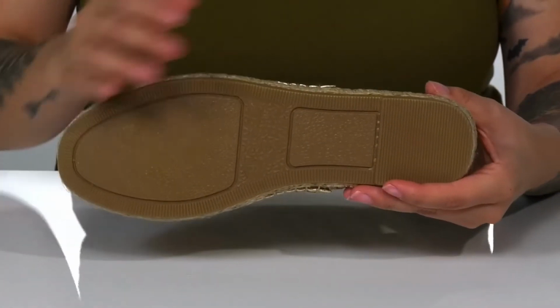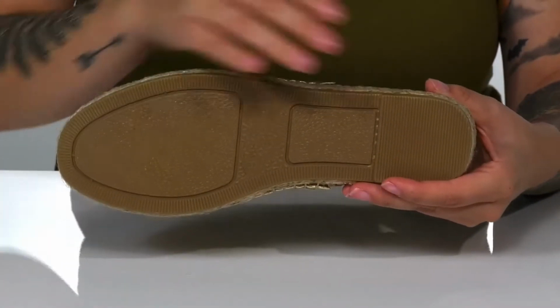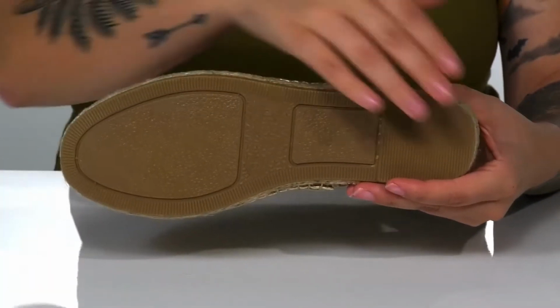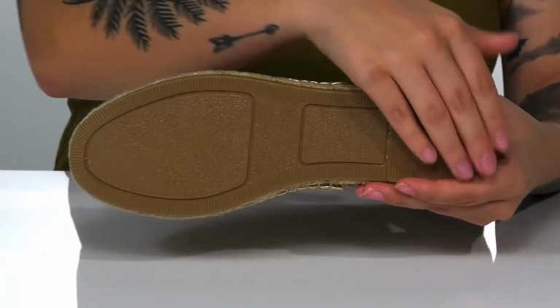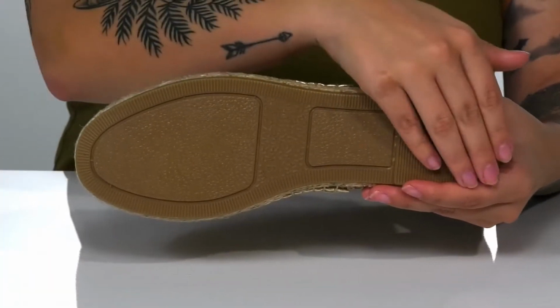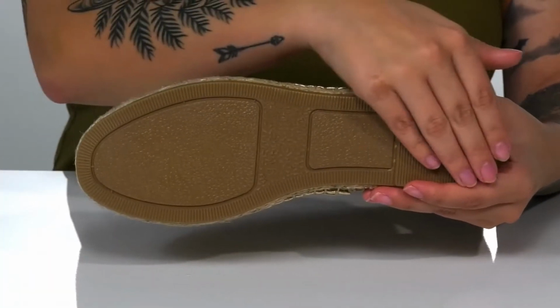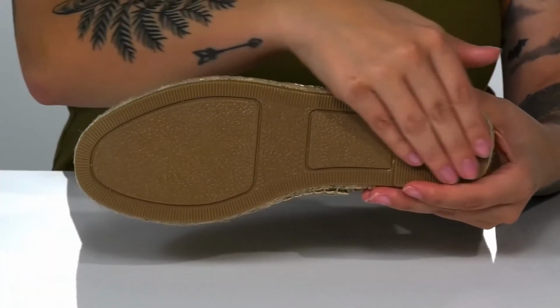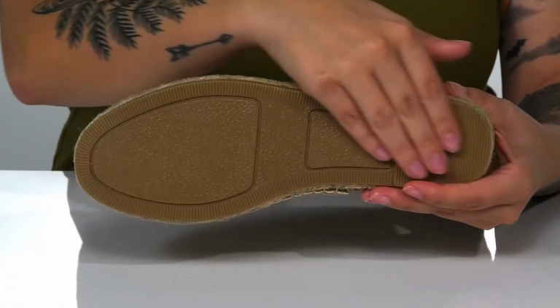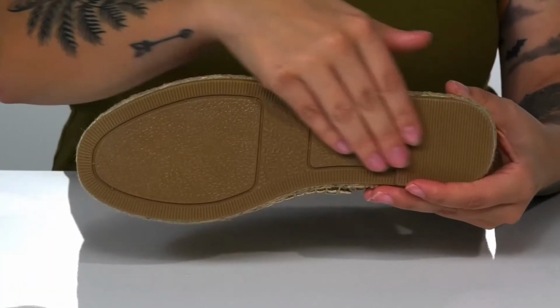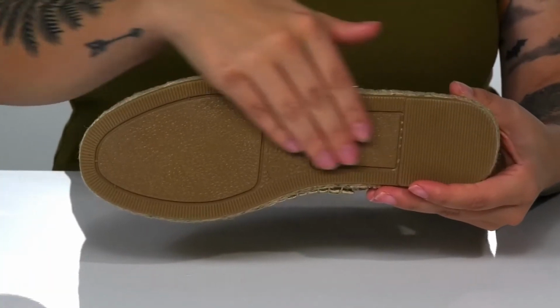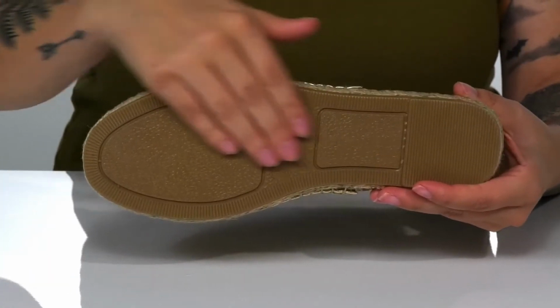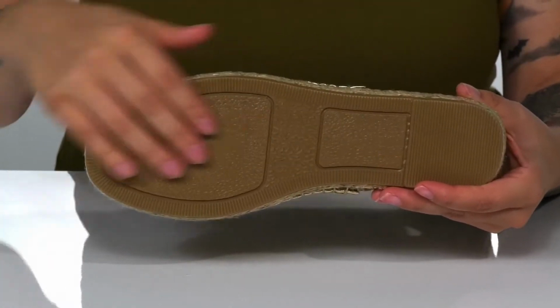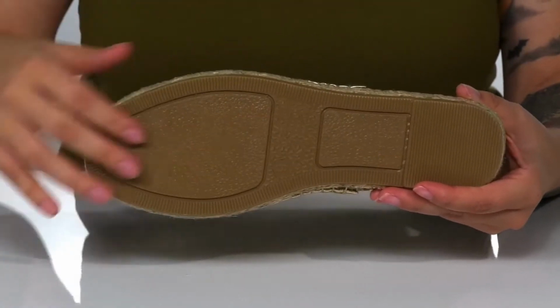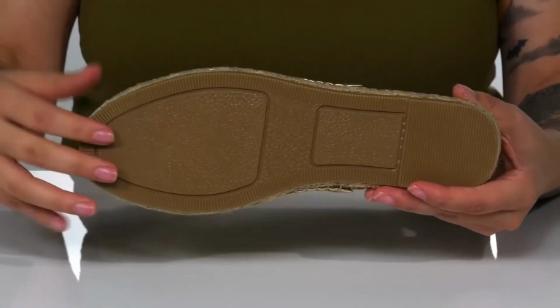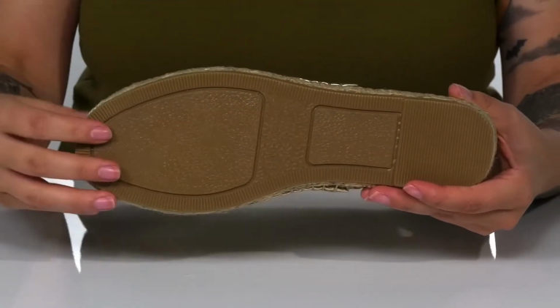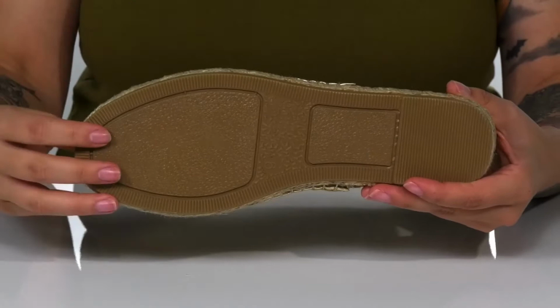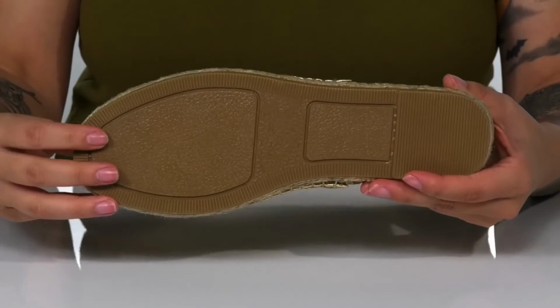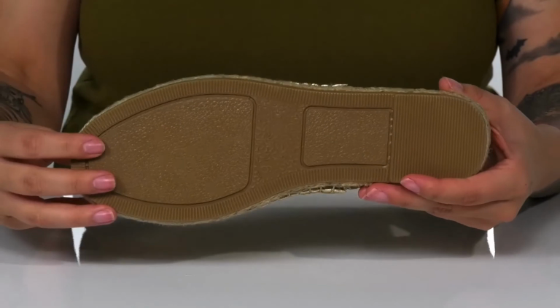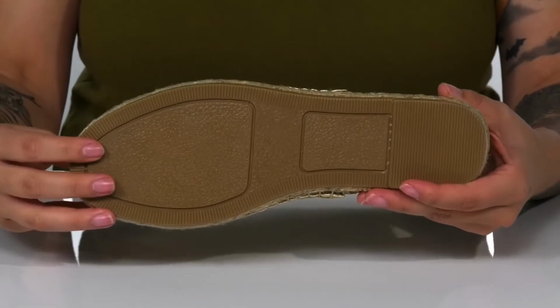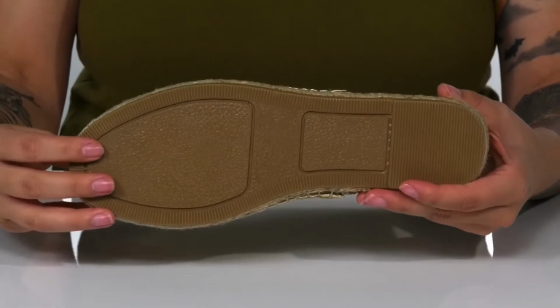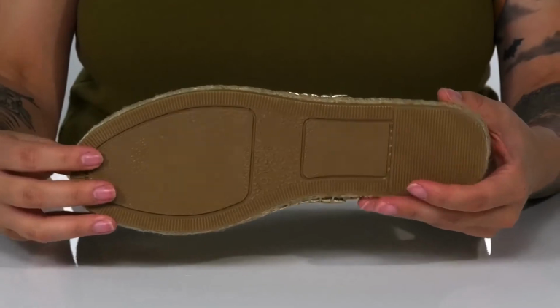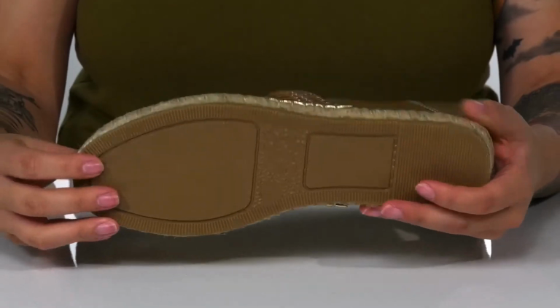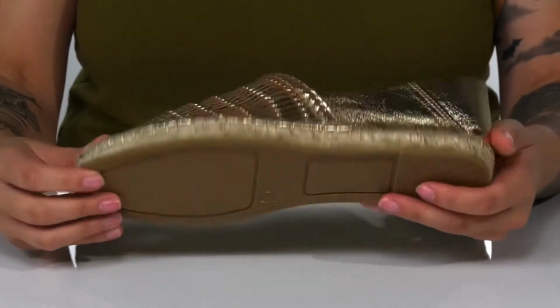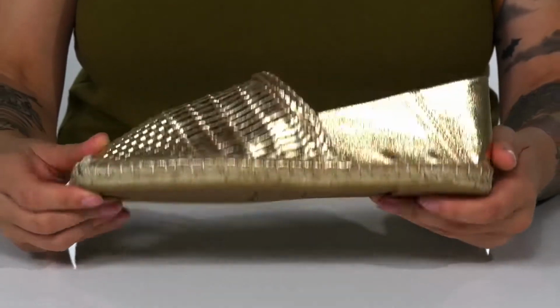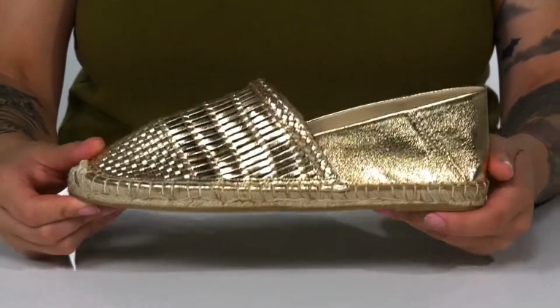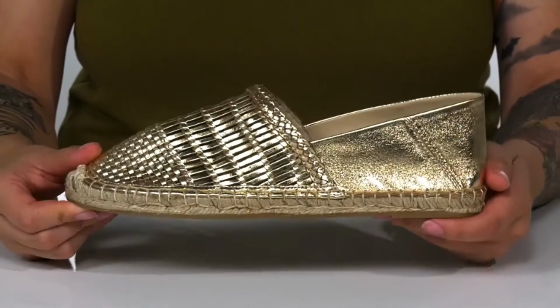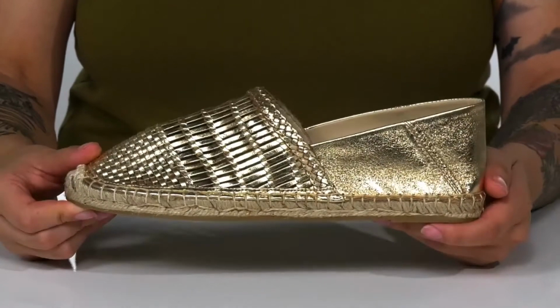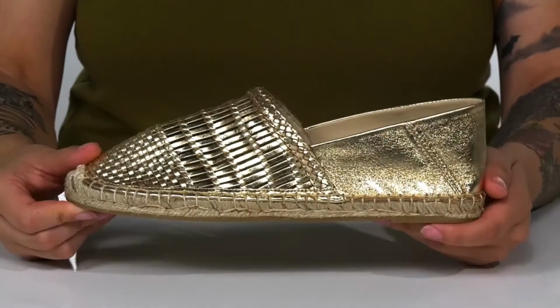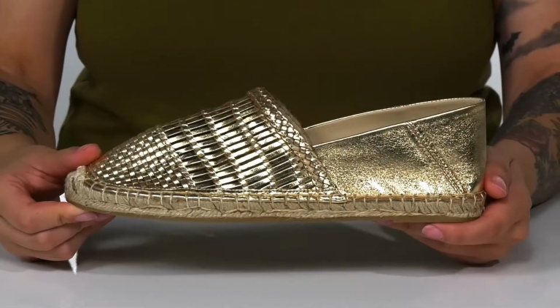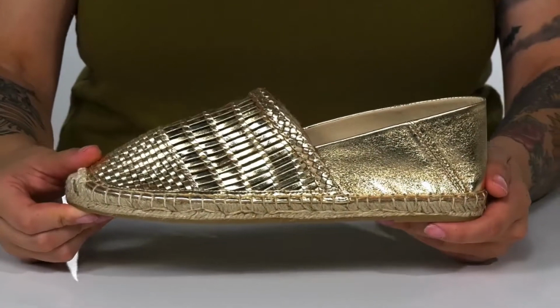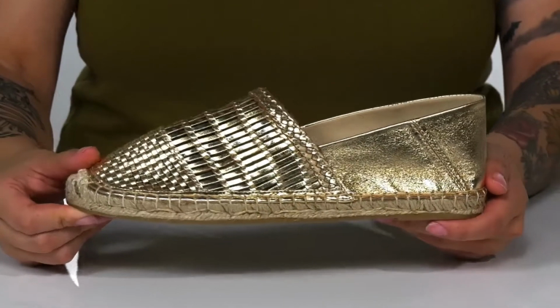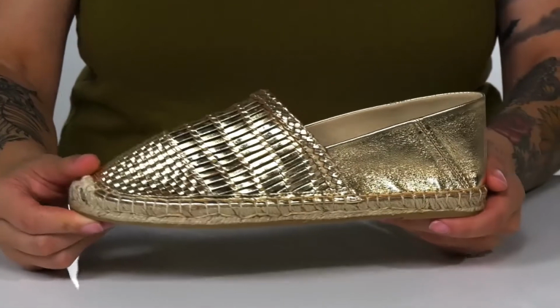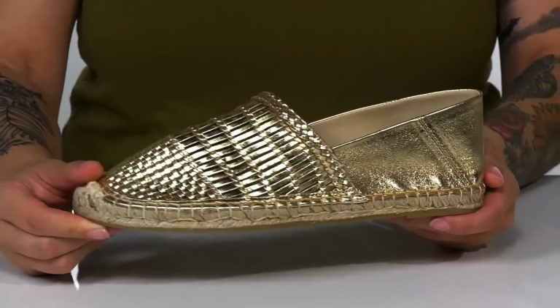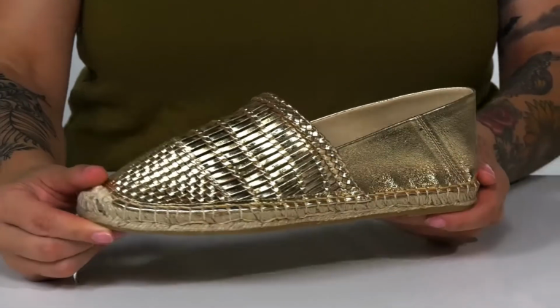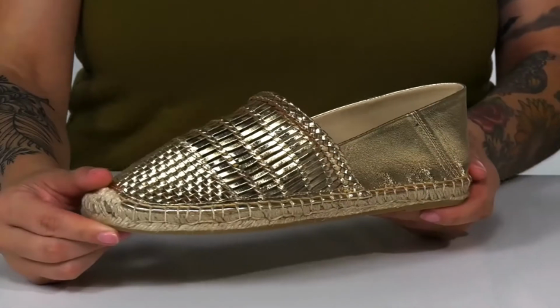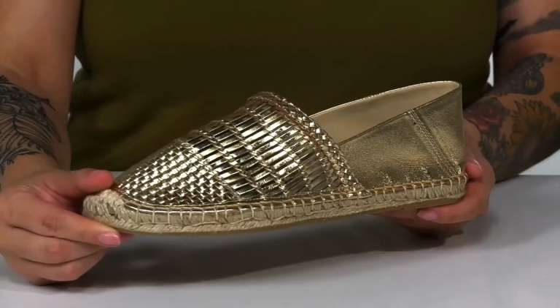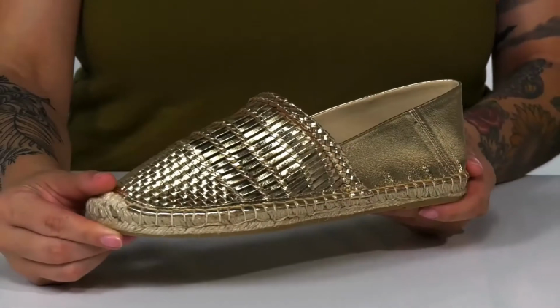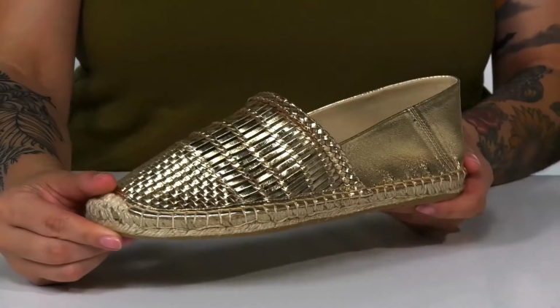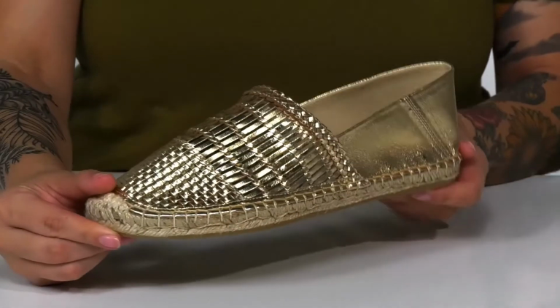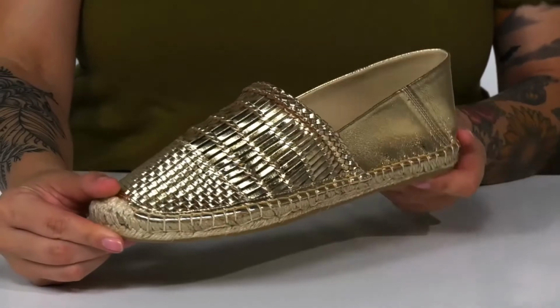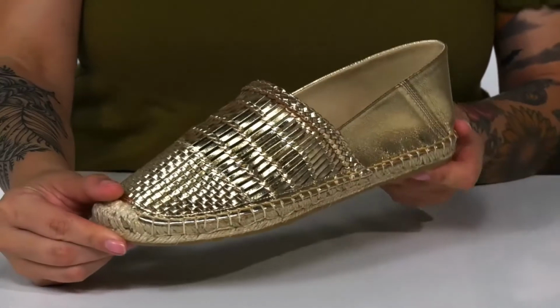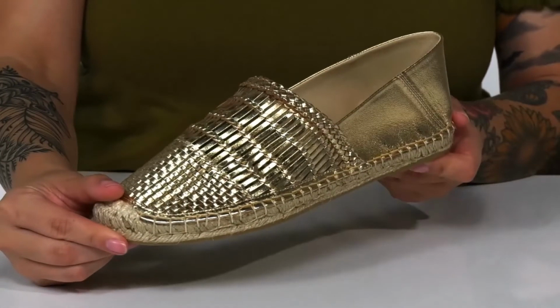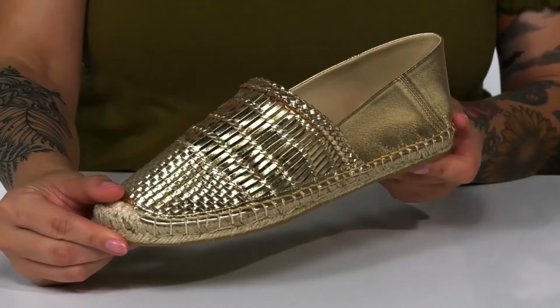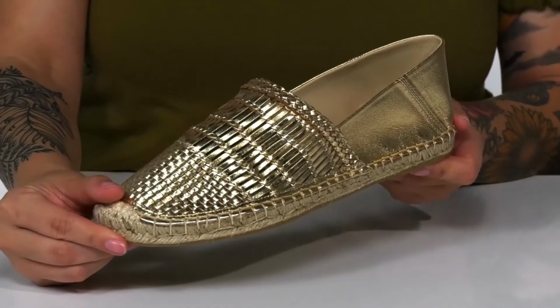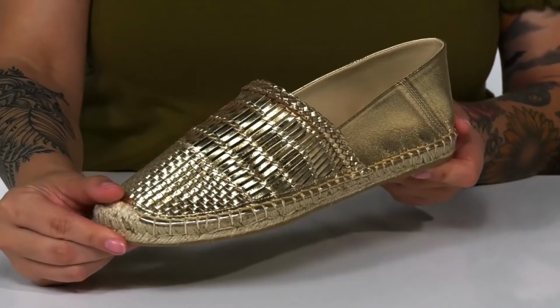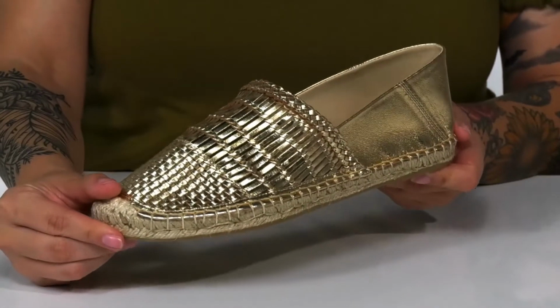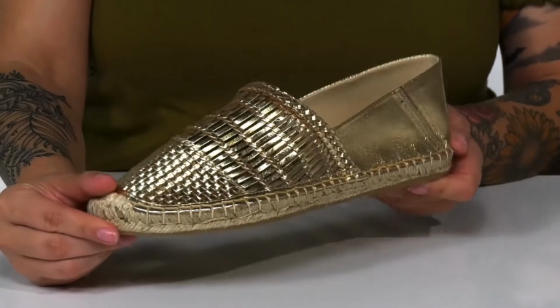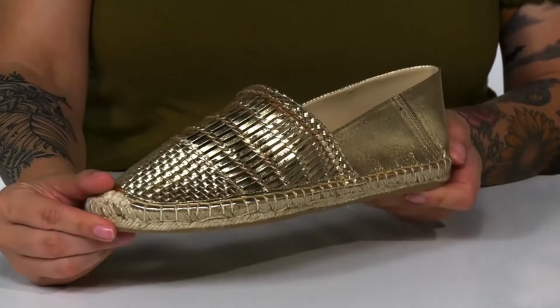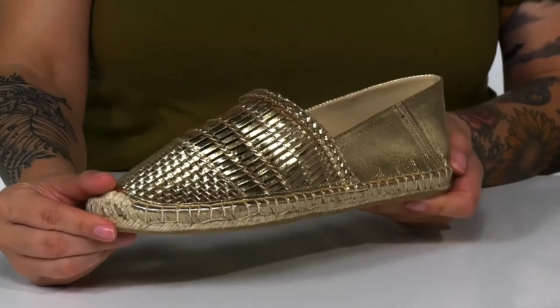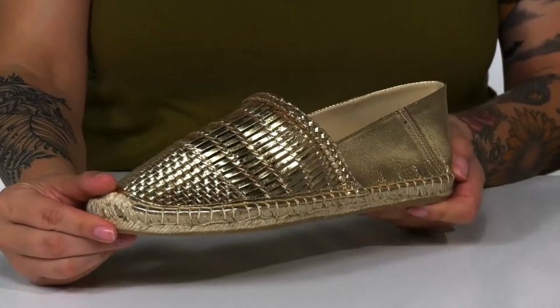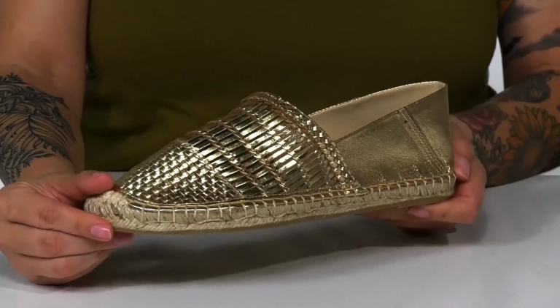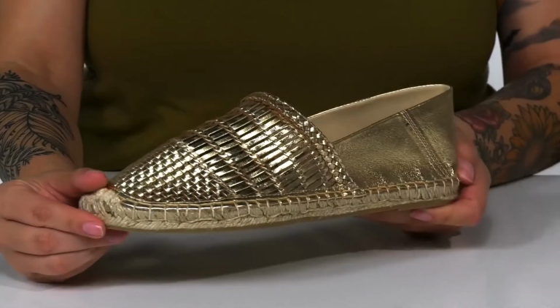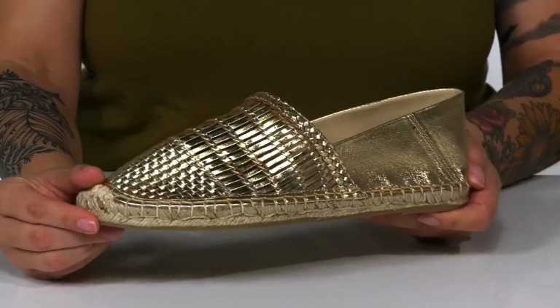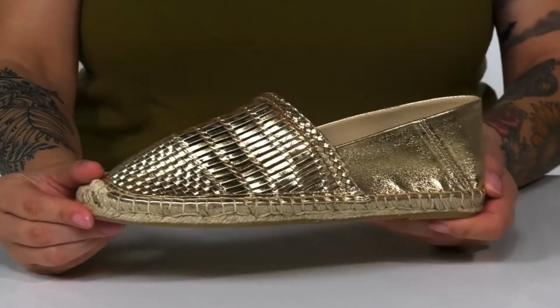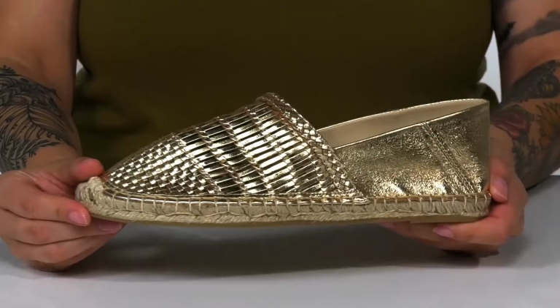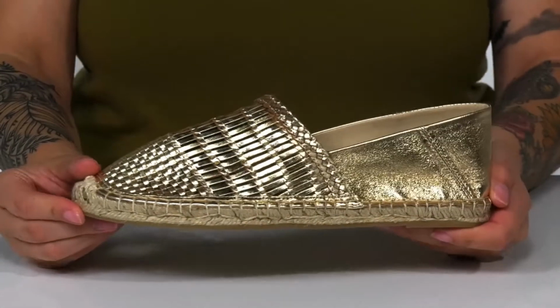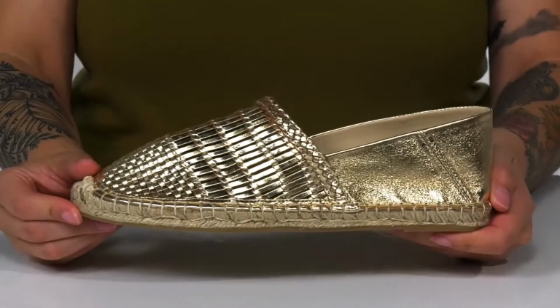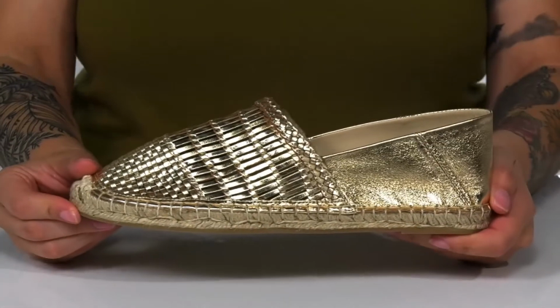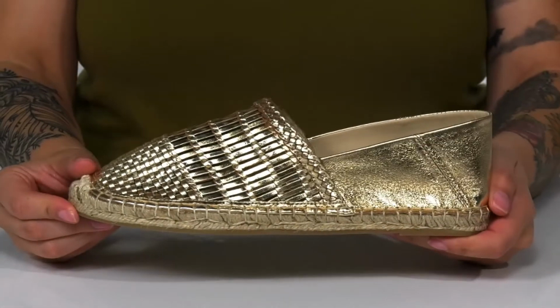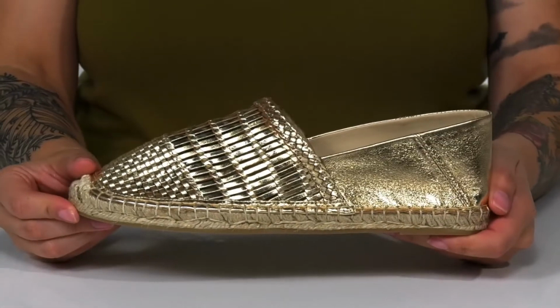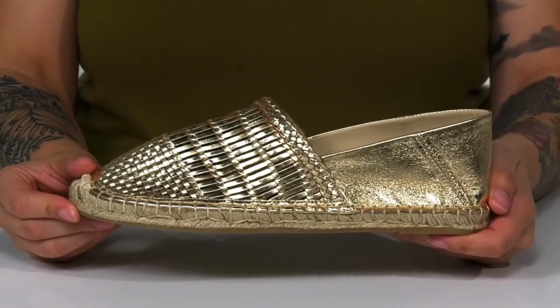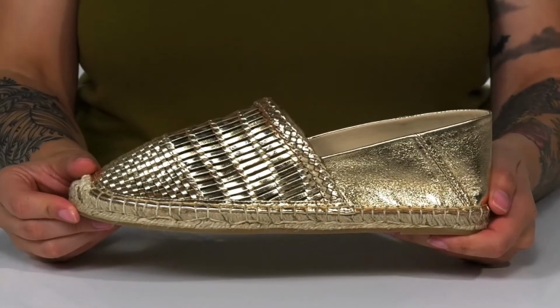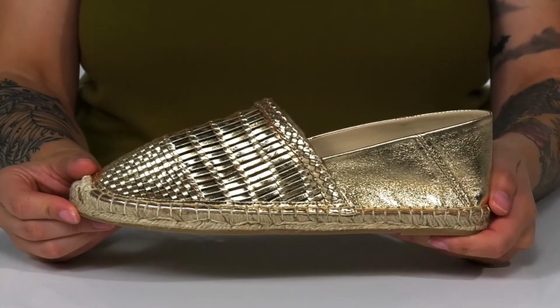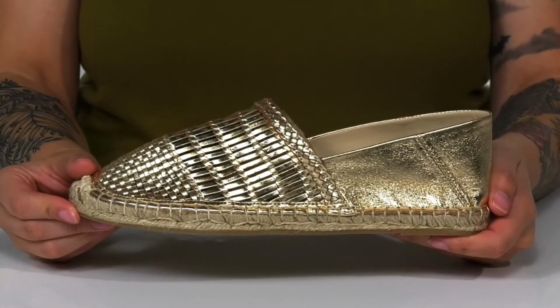Underneath there is a lightly textured synthetic outsole for traction. And I think these will look so great paired with a denim skirt.